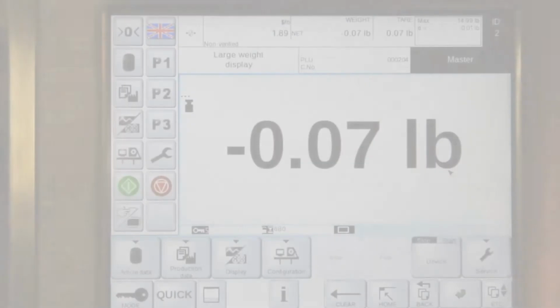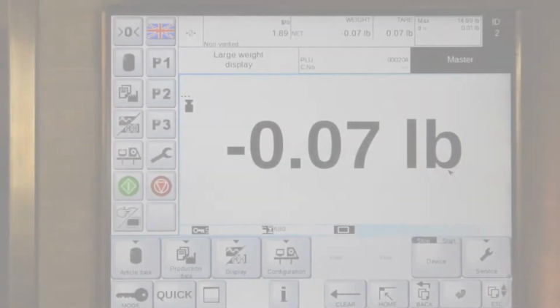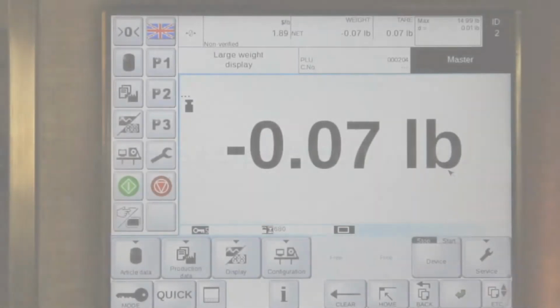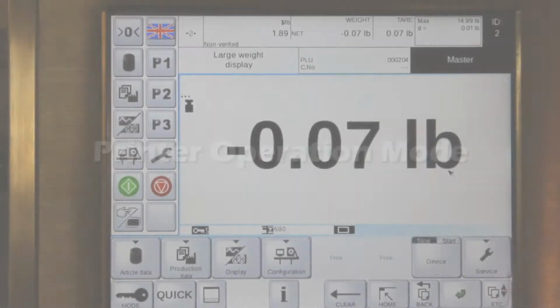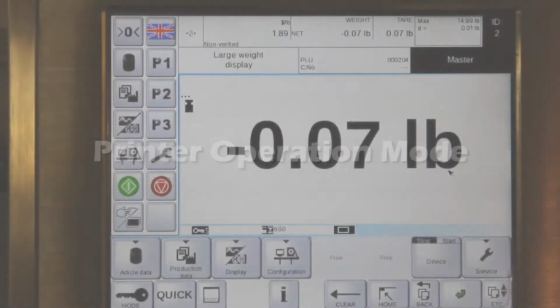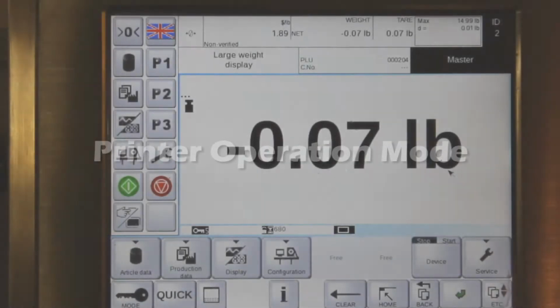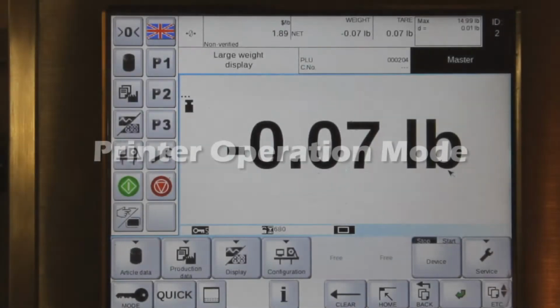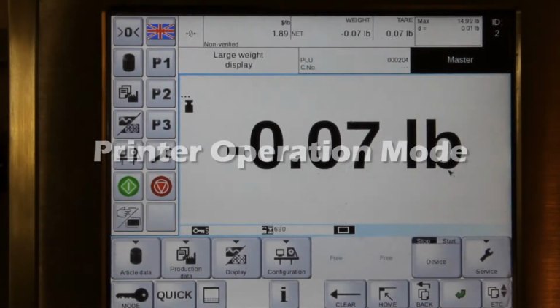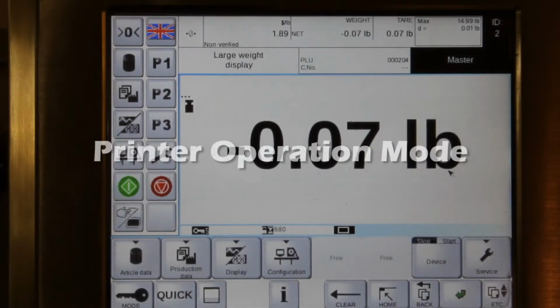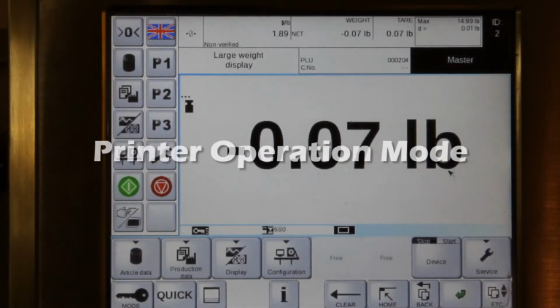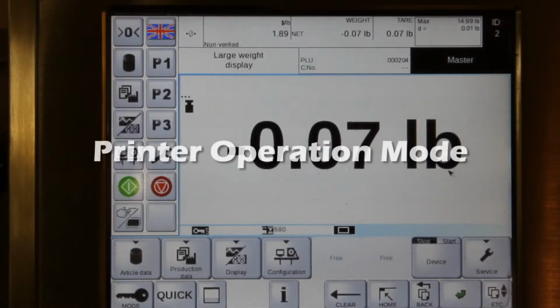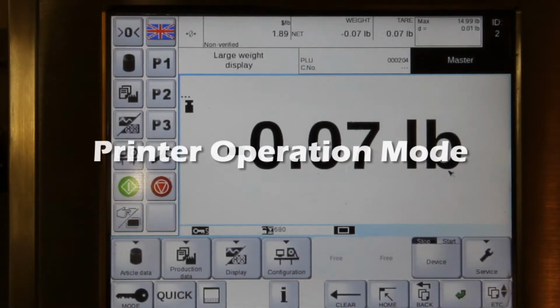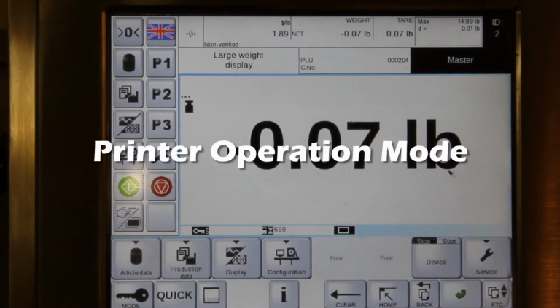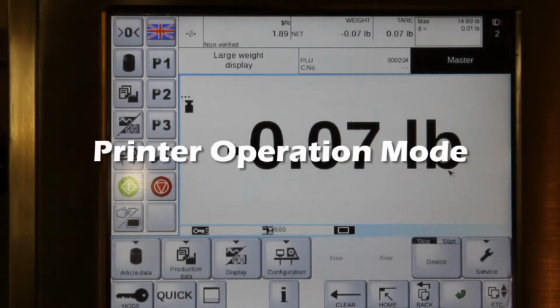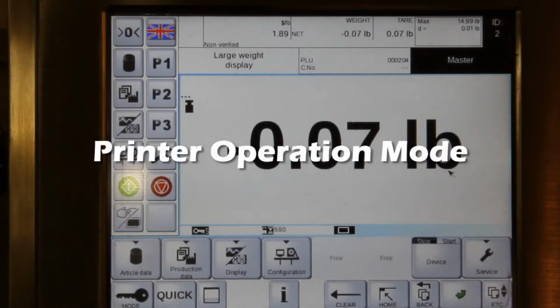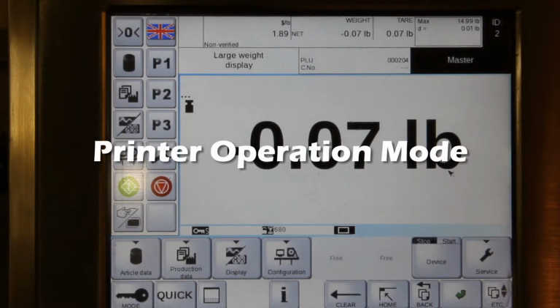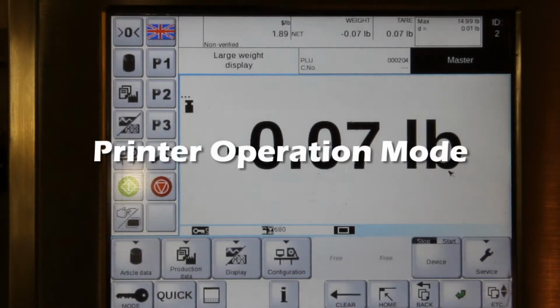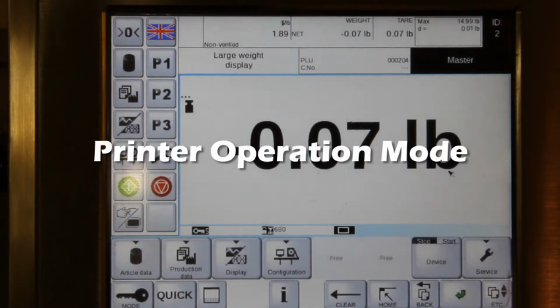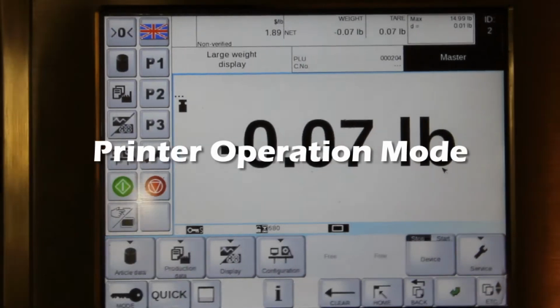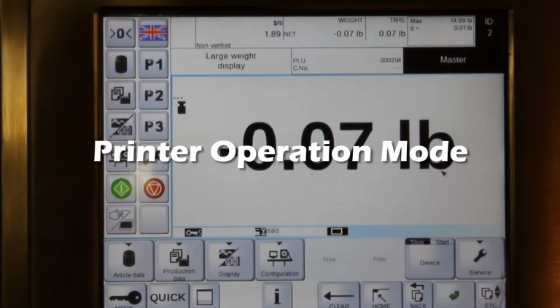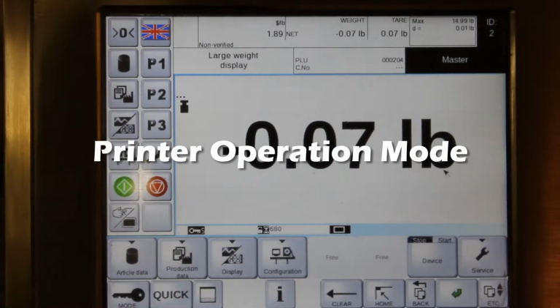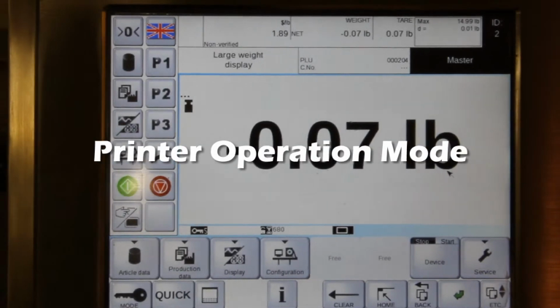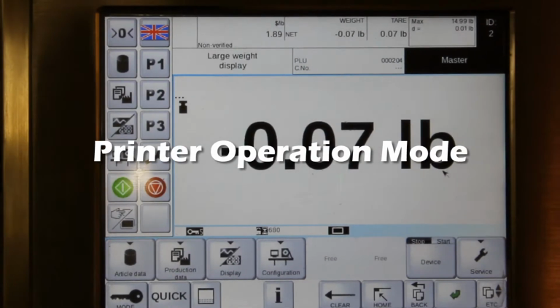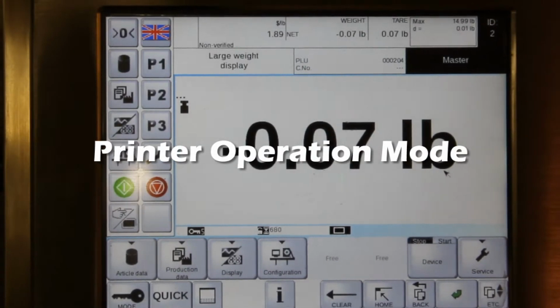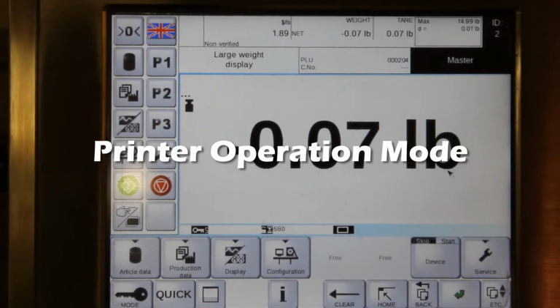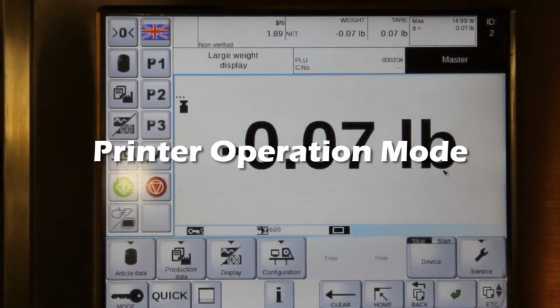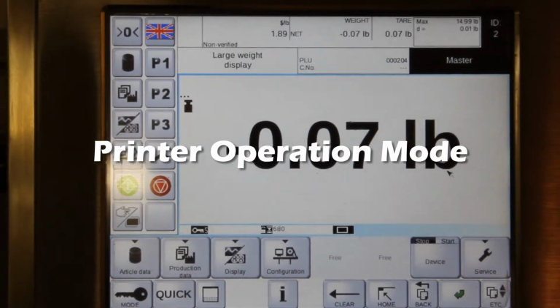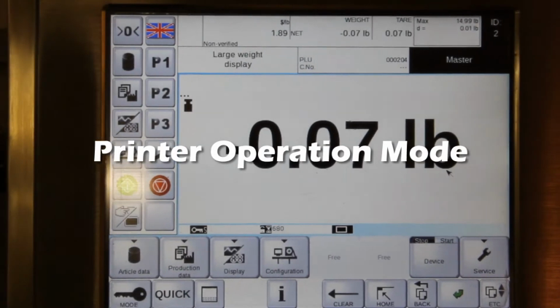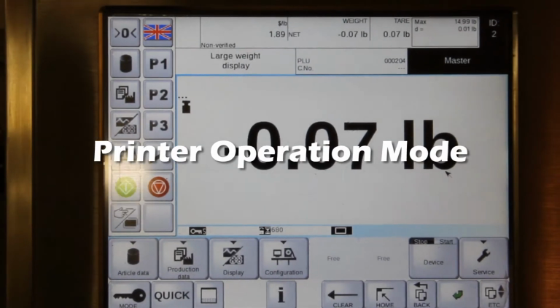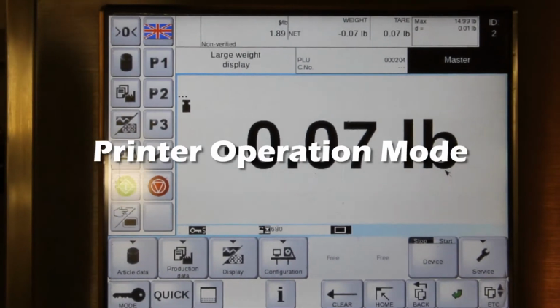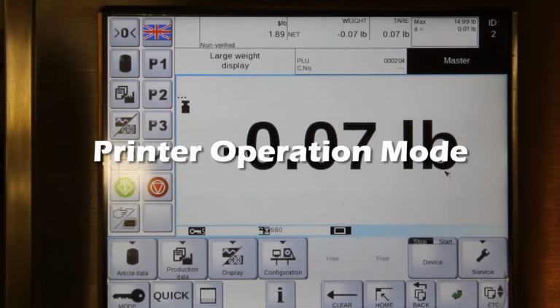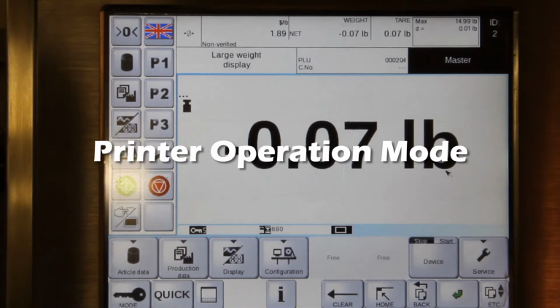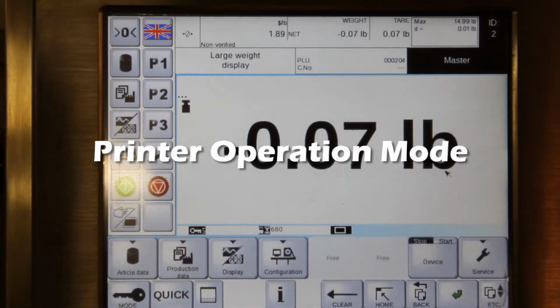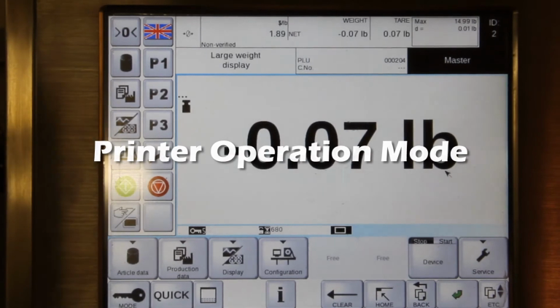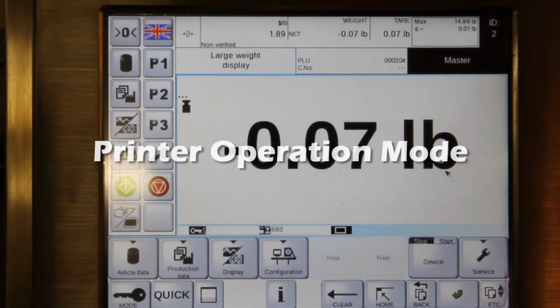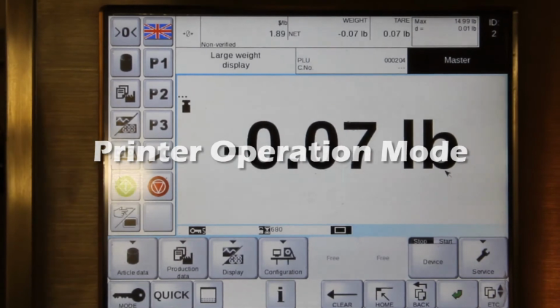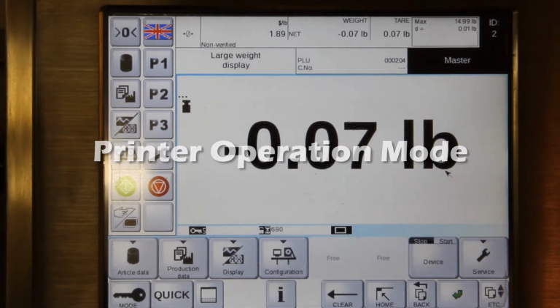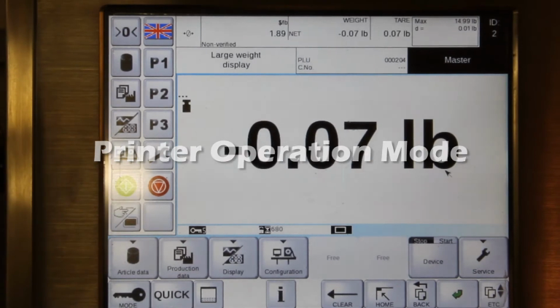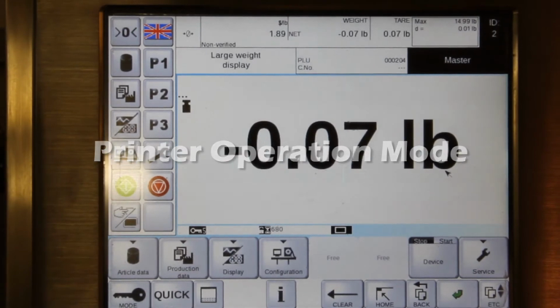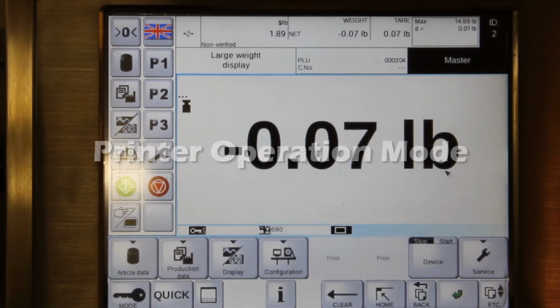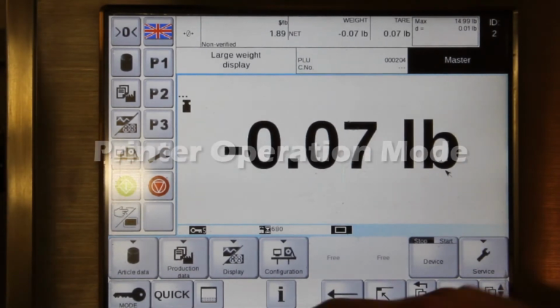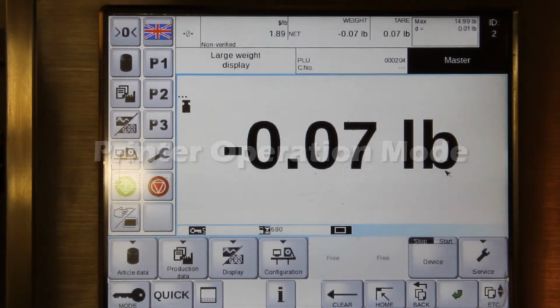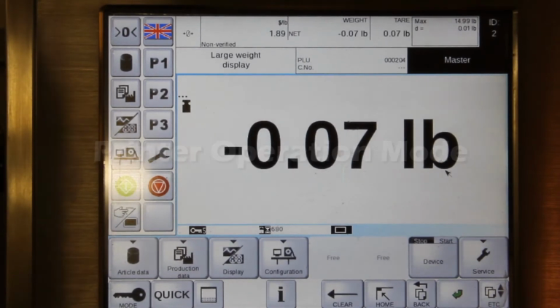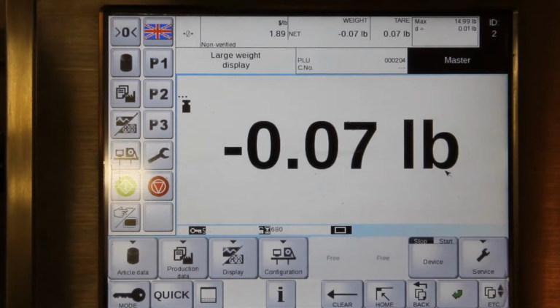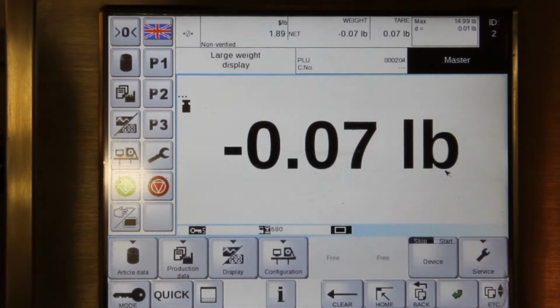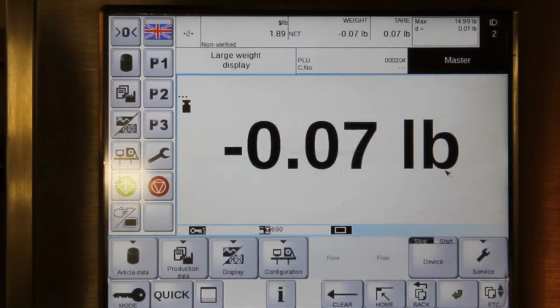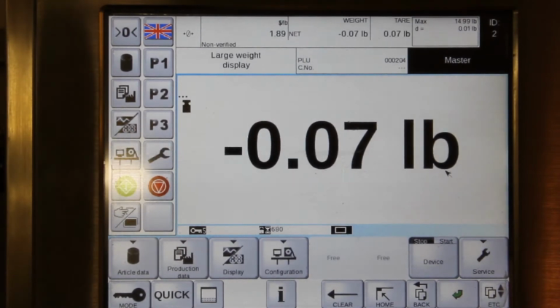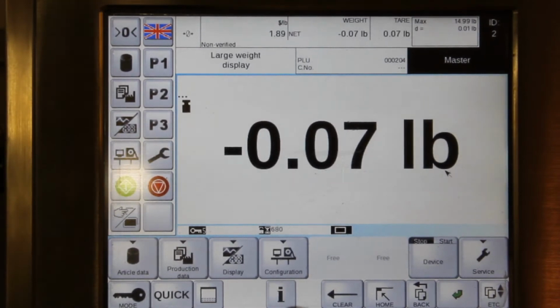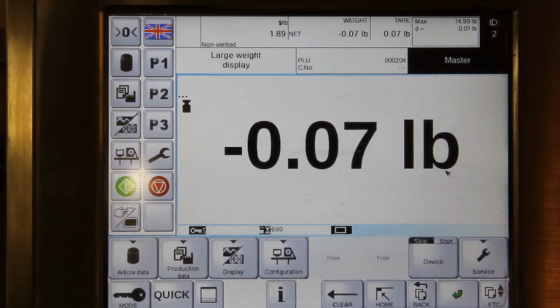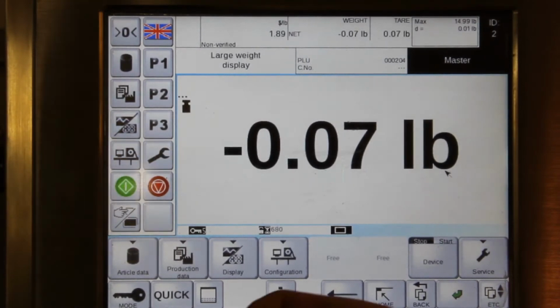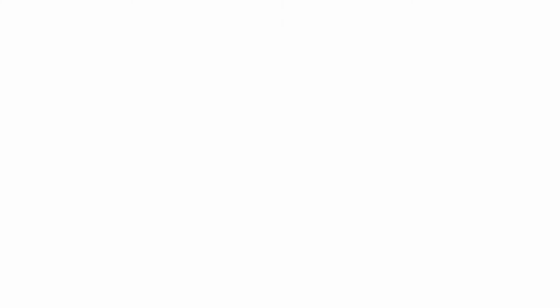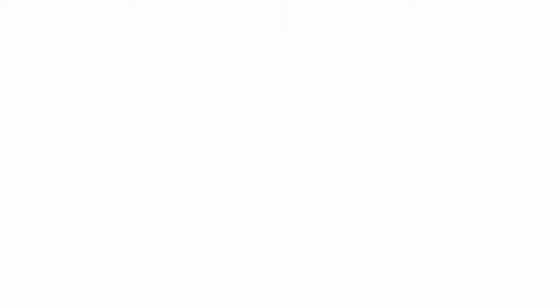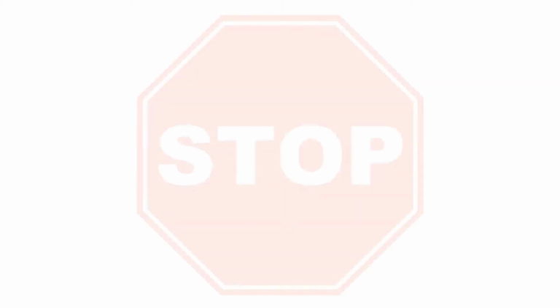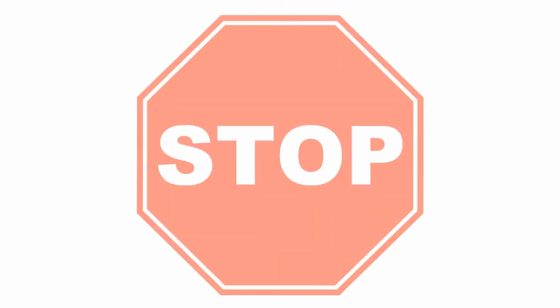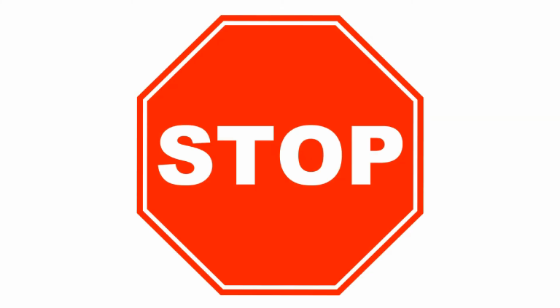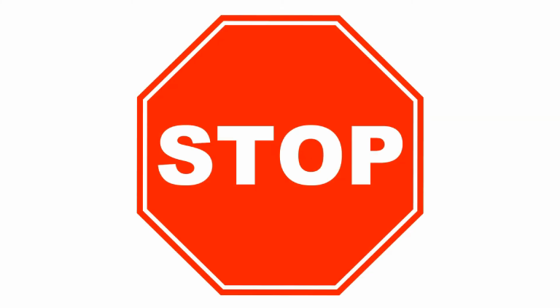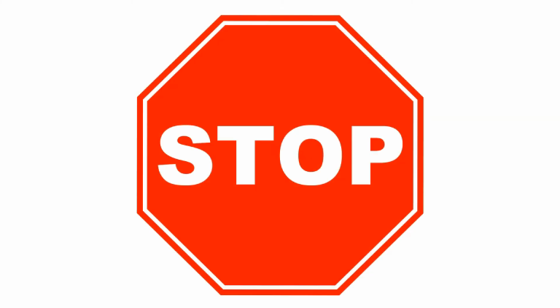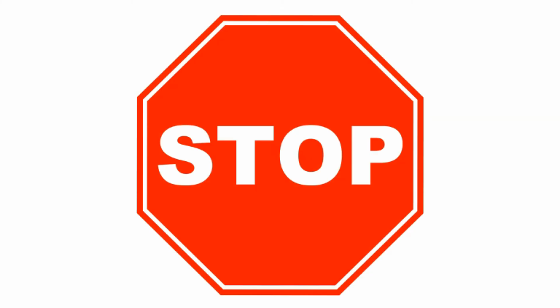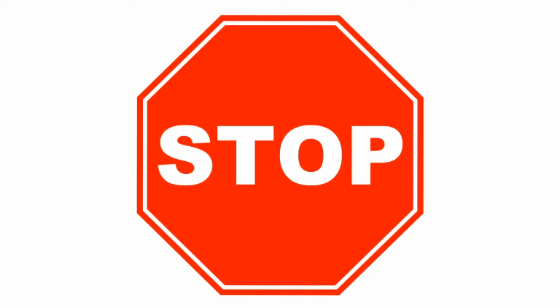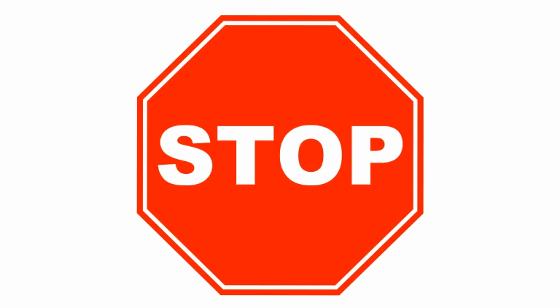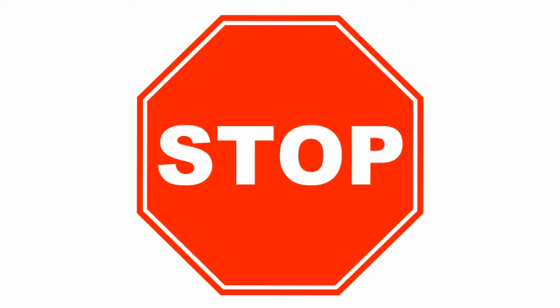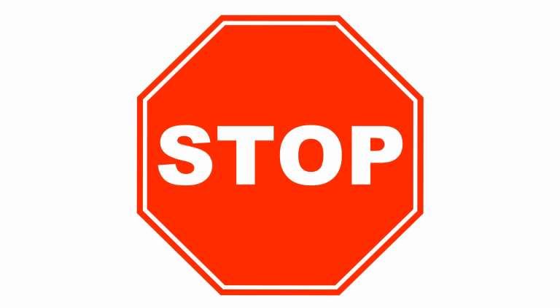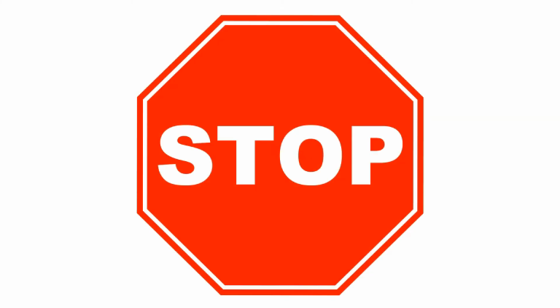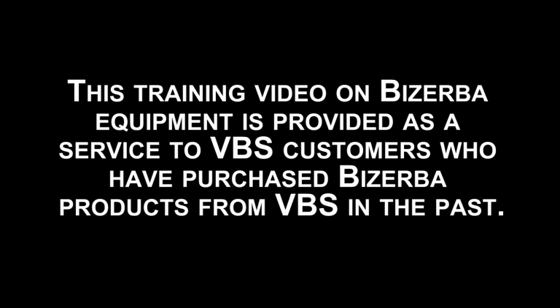In this video we're going to go over printer operation mode. I'm in mode 5 right now.